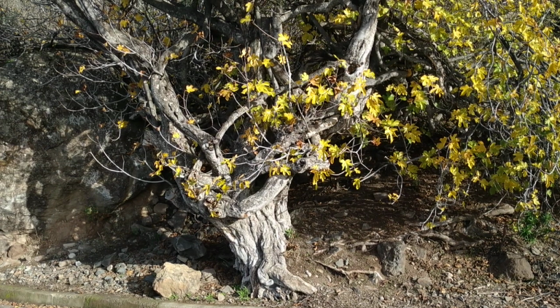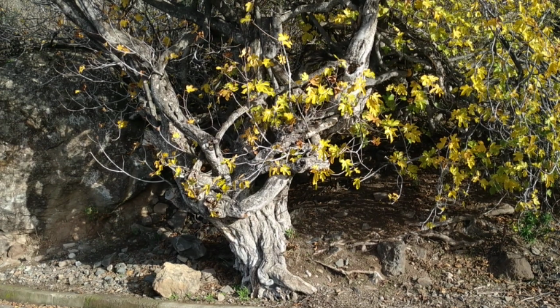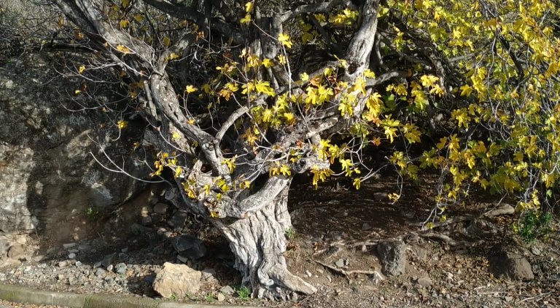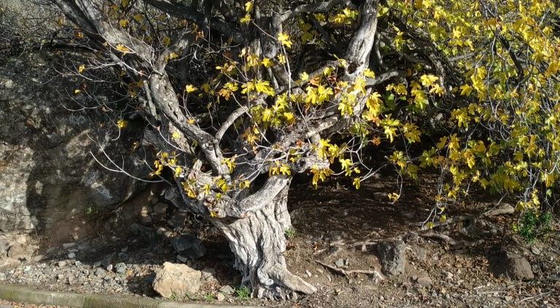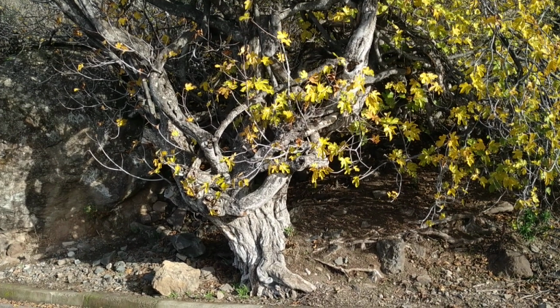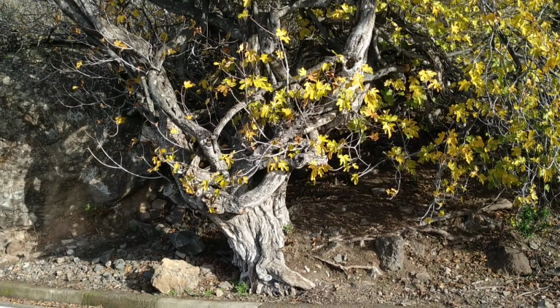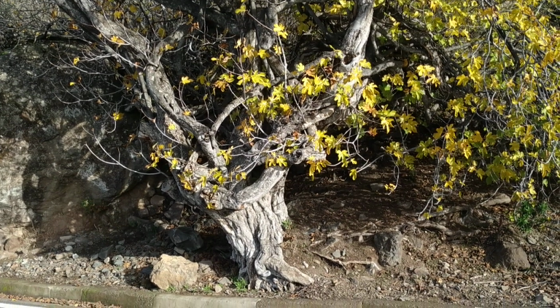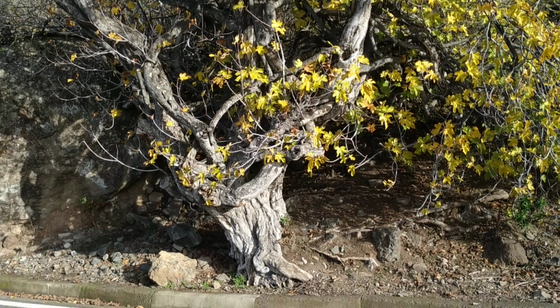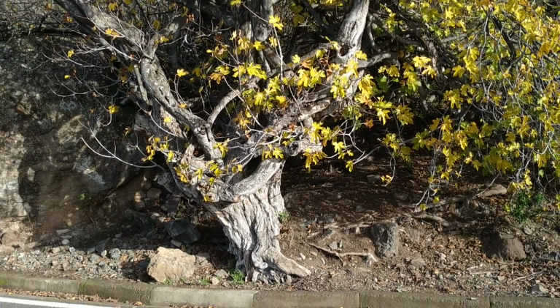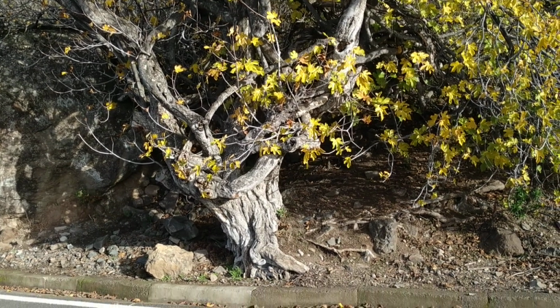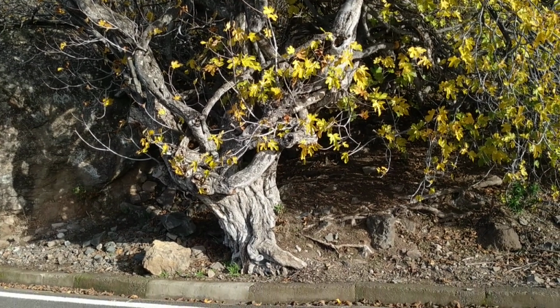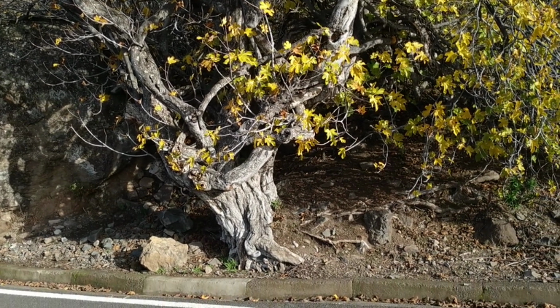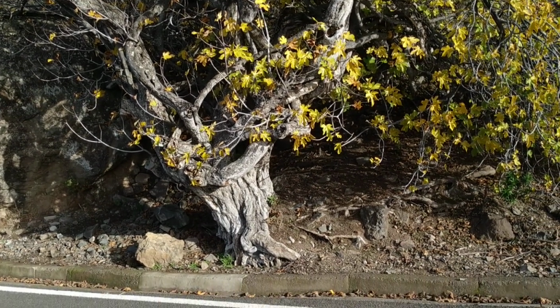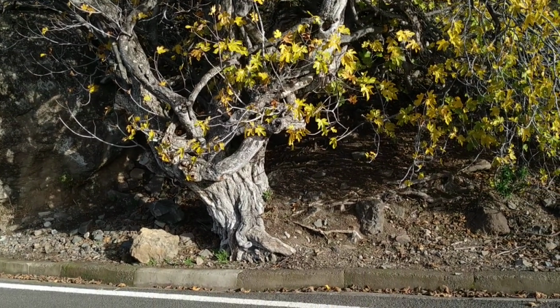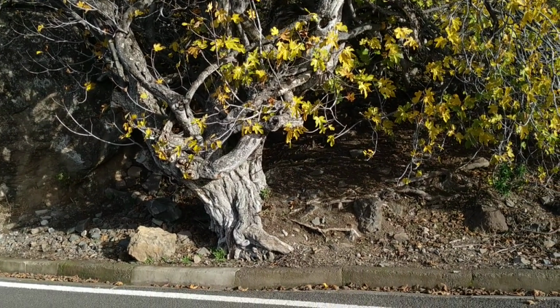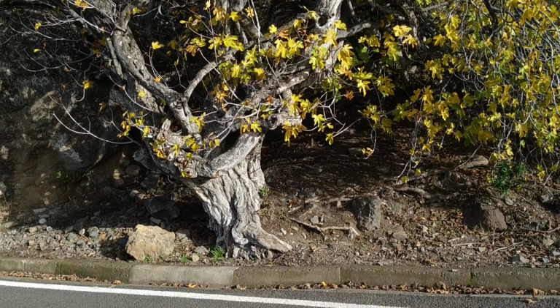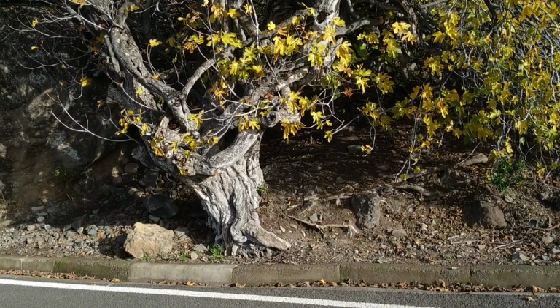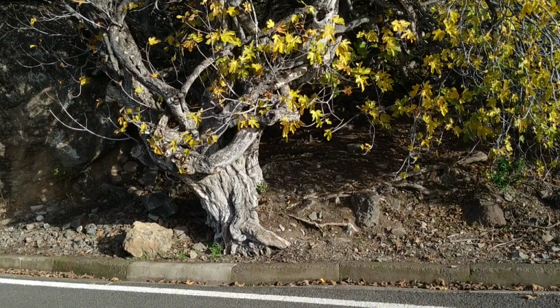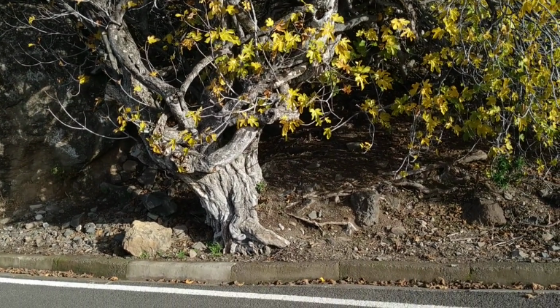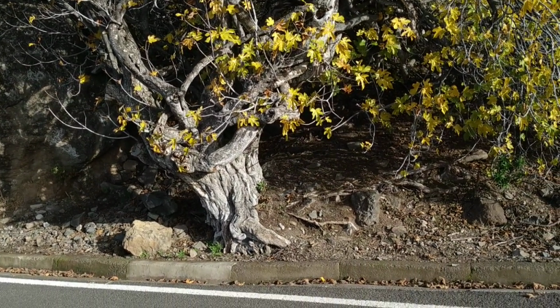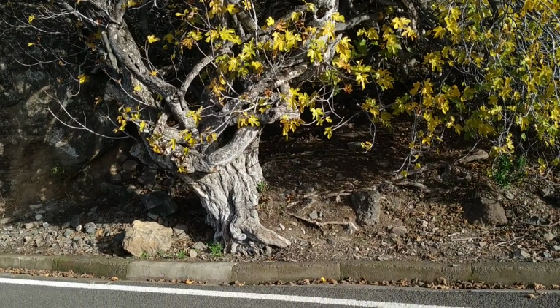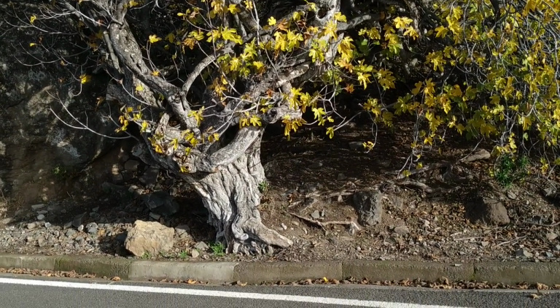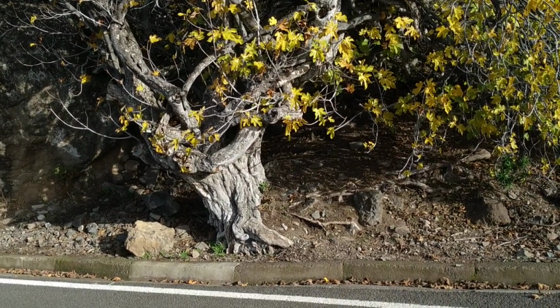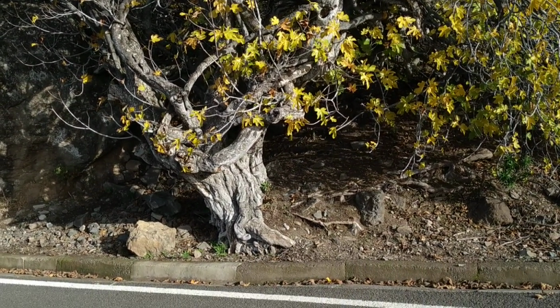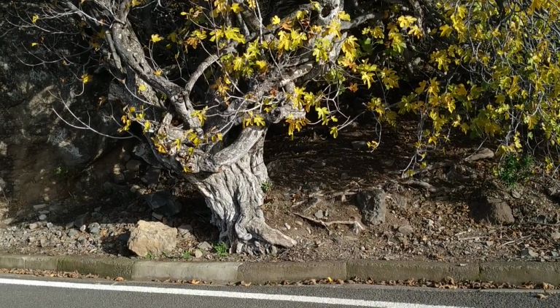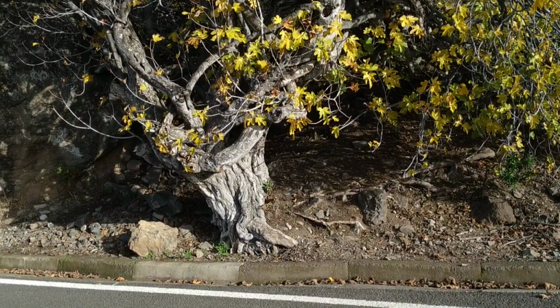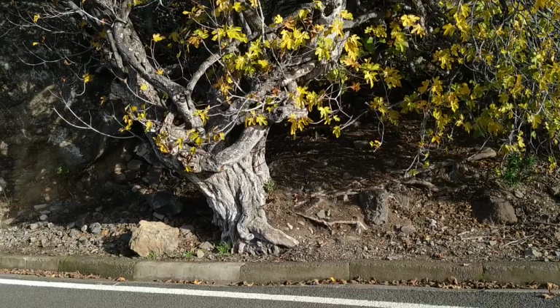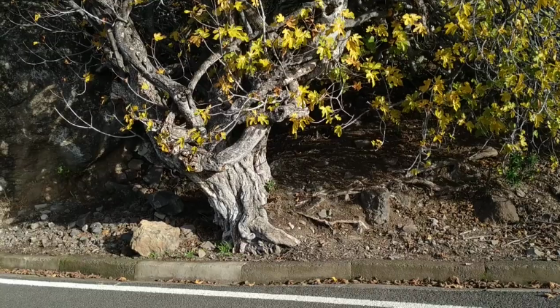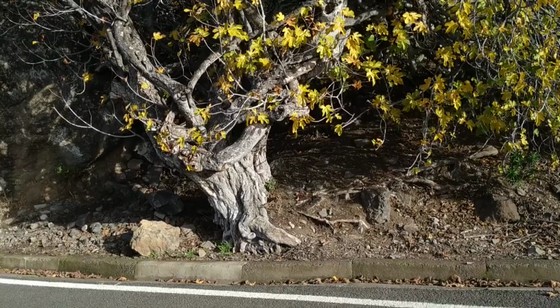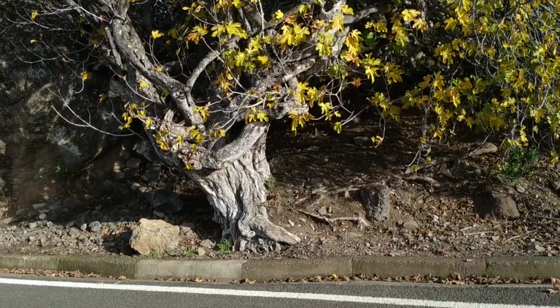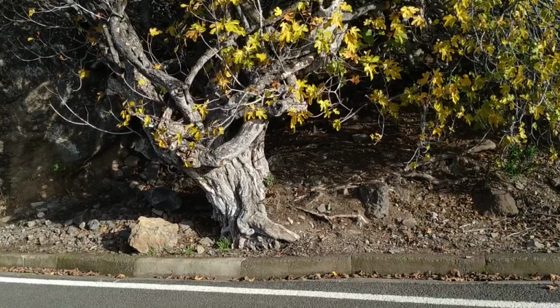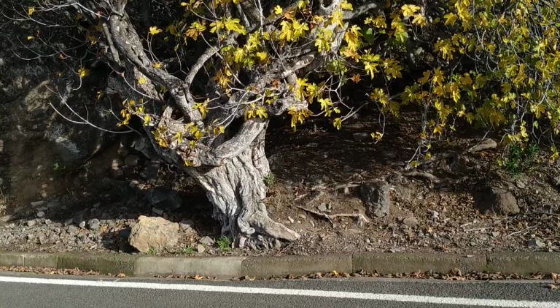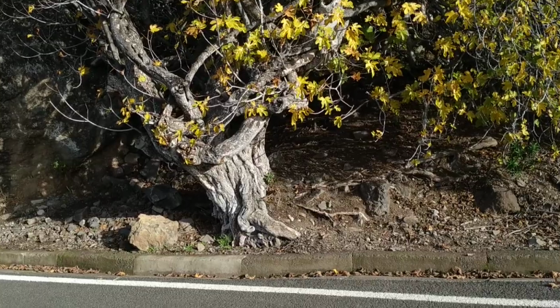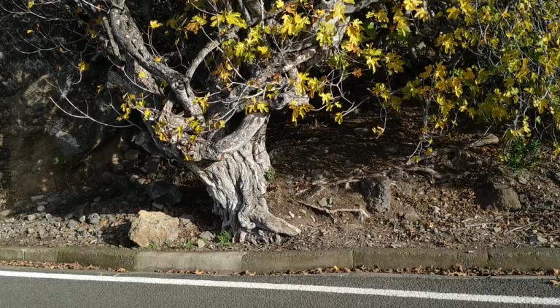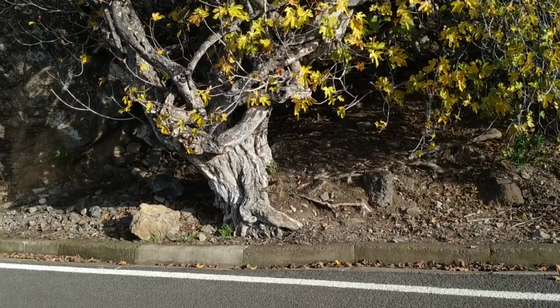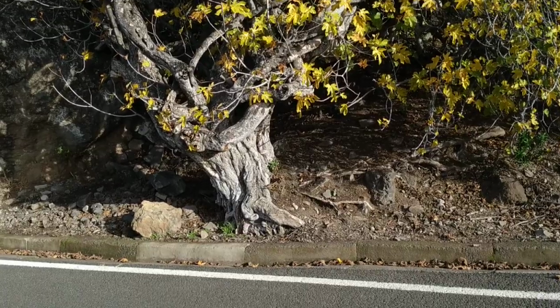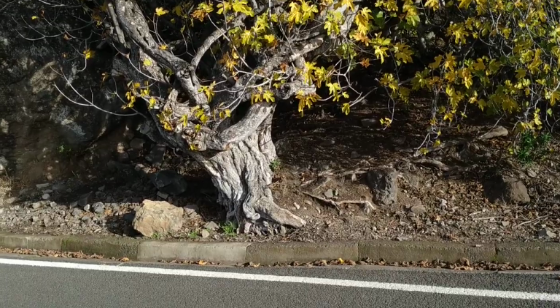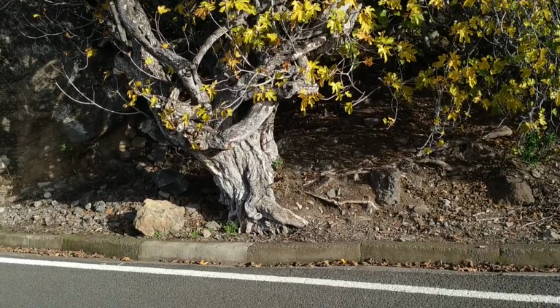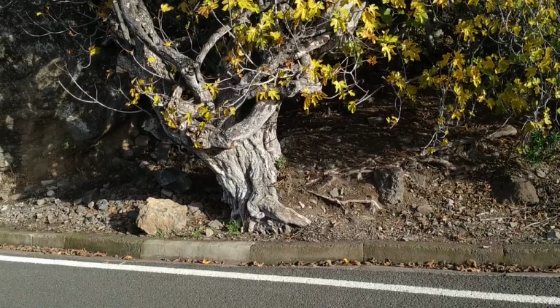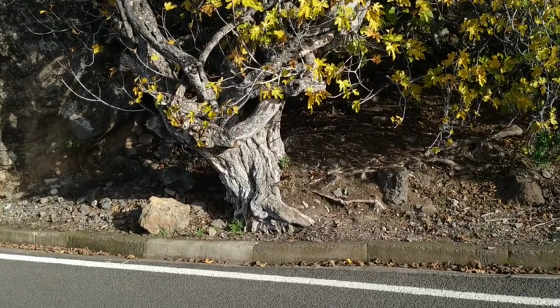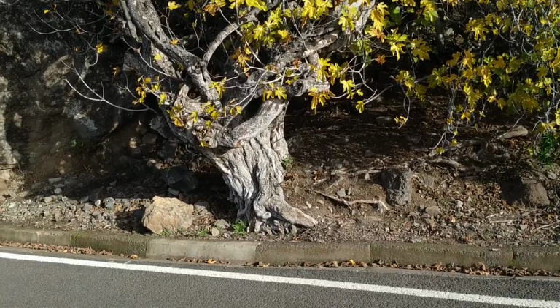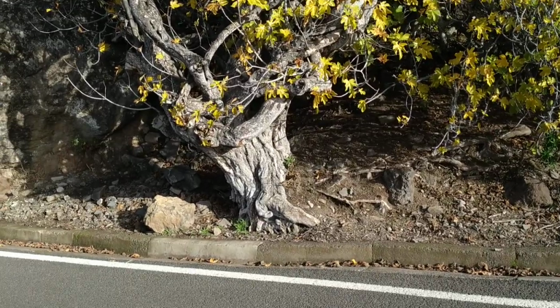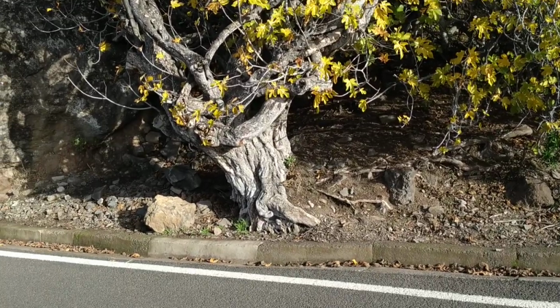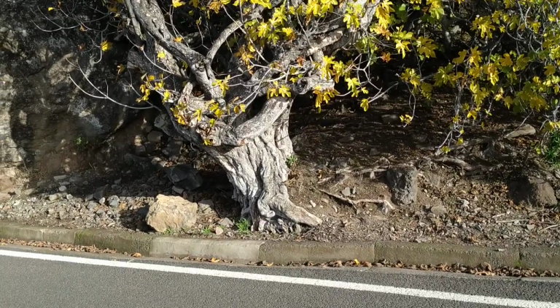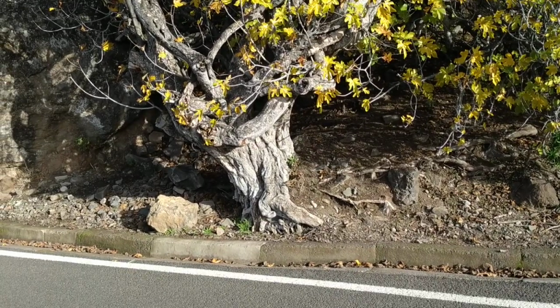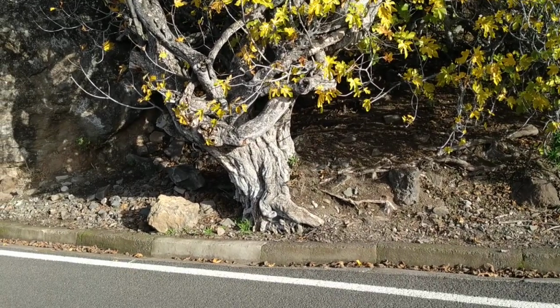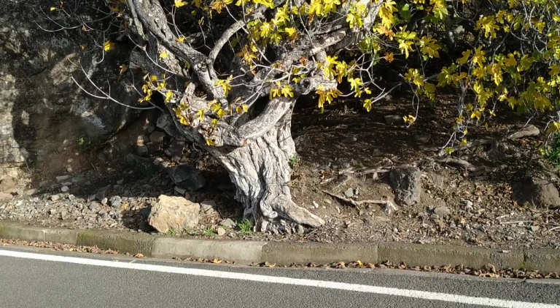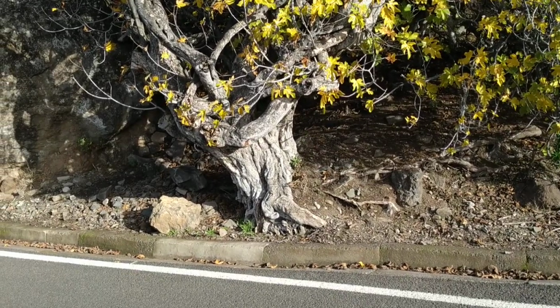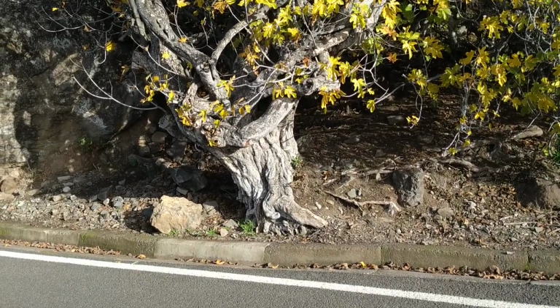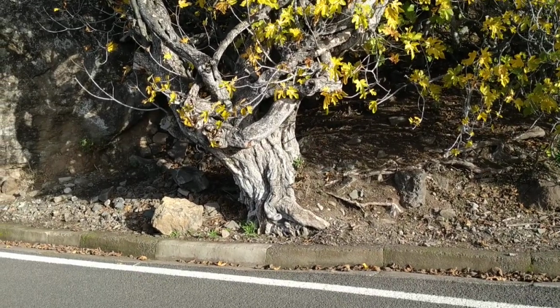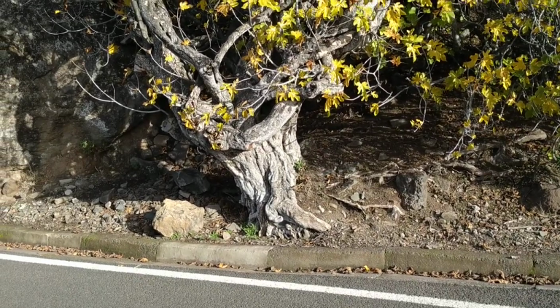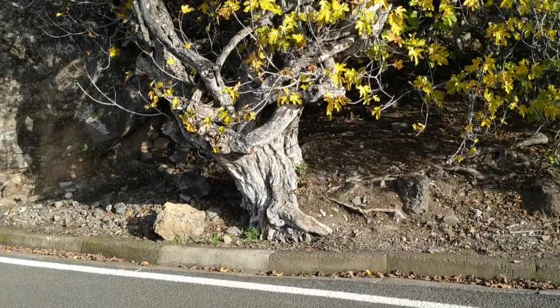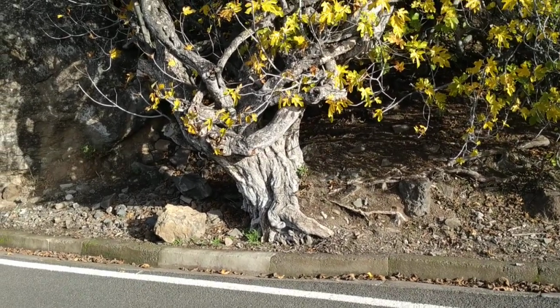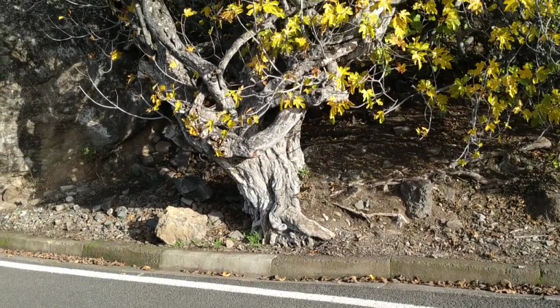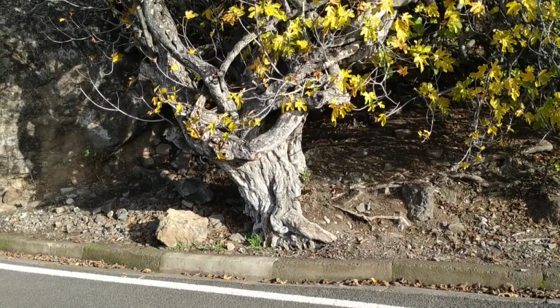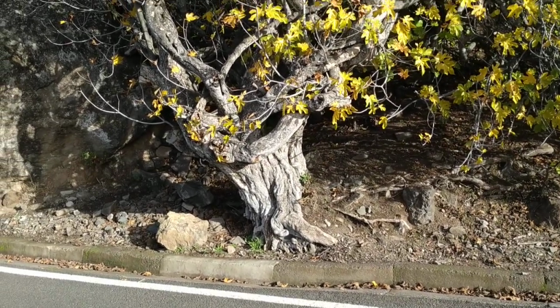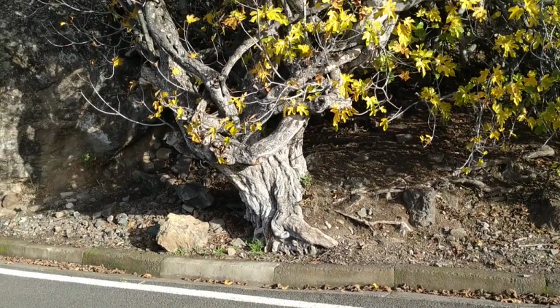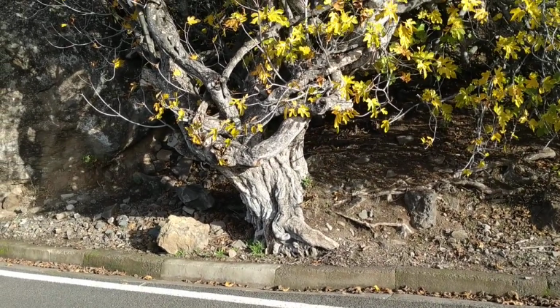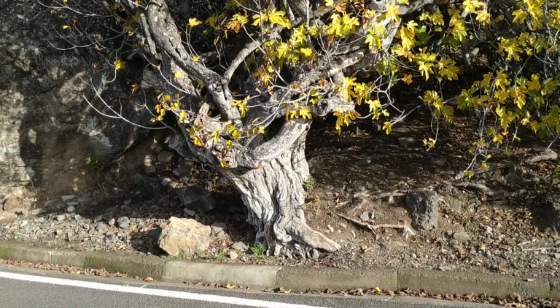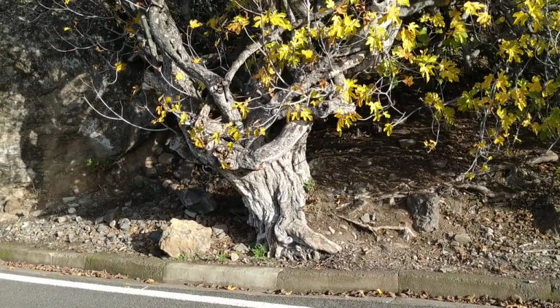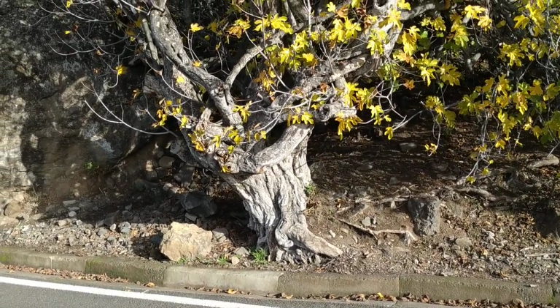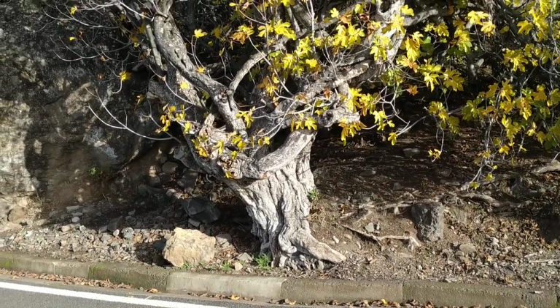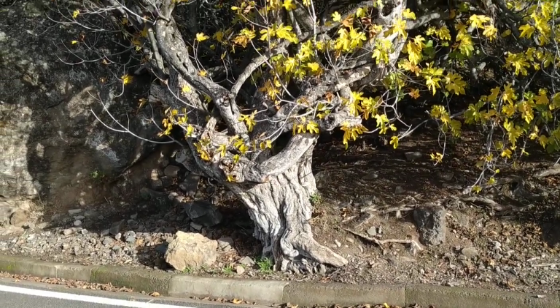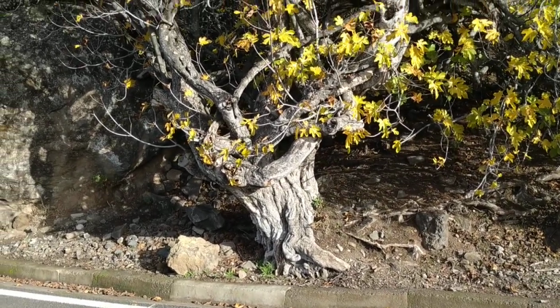Hi folks, this is OldeFruit. I'm in the mountains of Gran Canaria and here is an ancient fig tree.